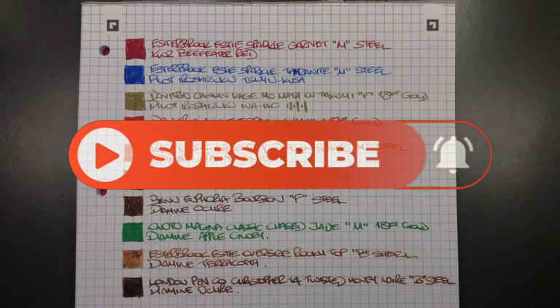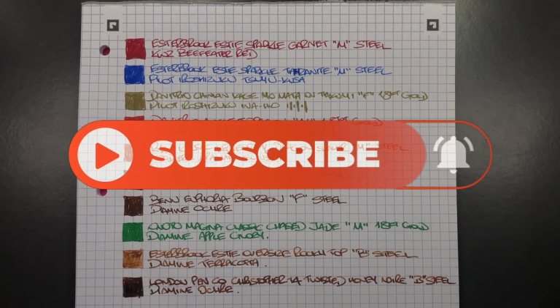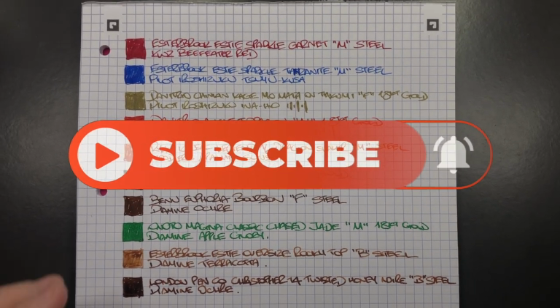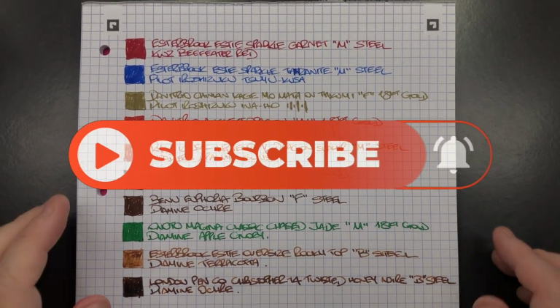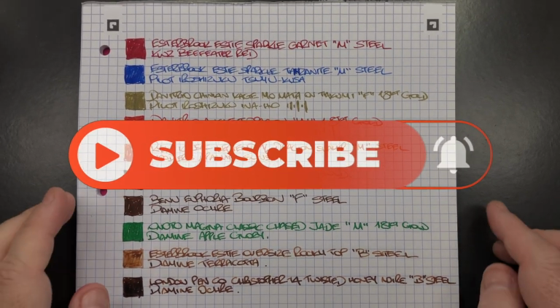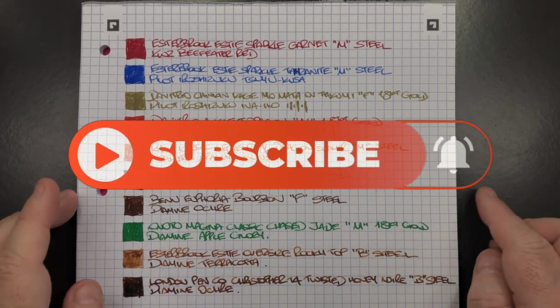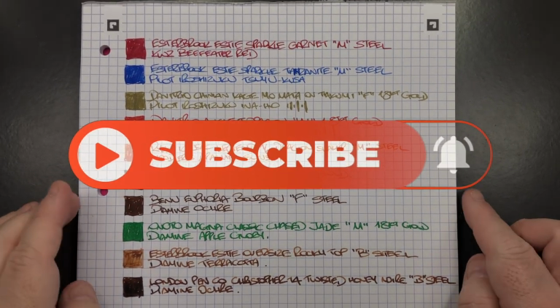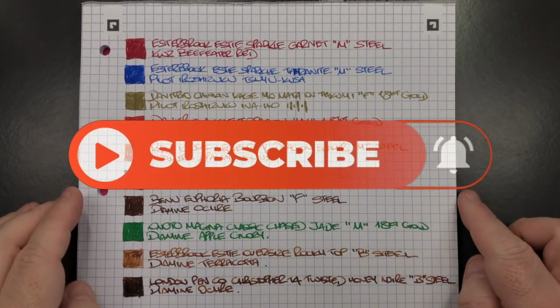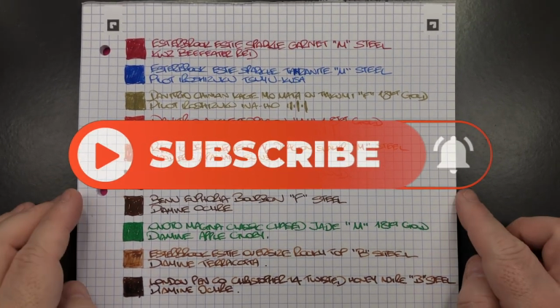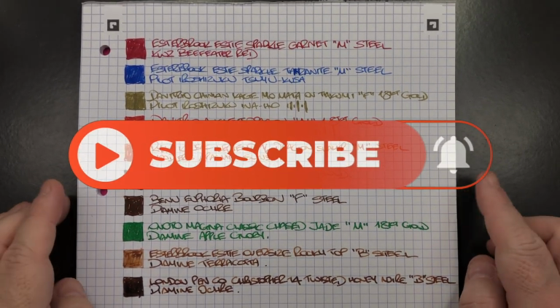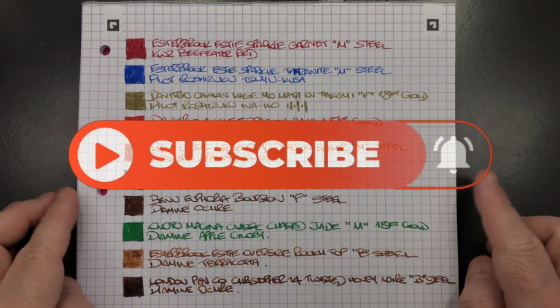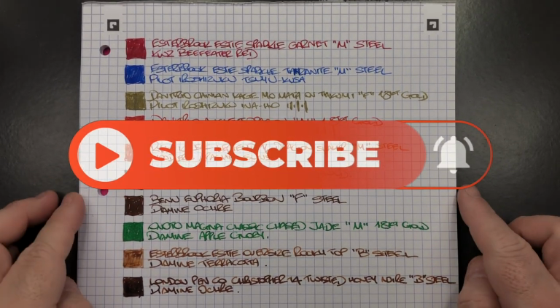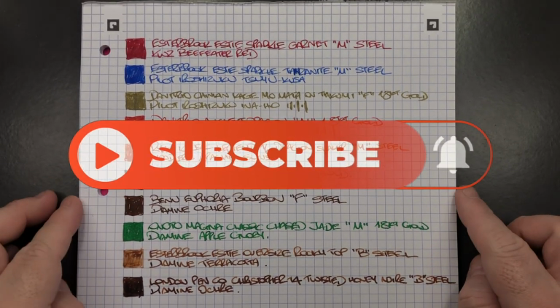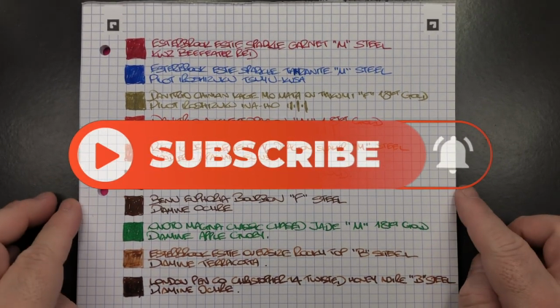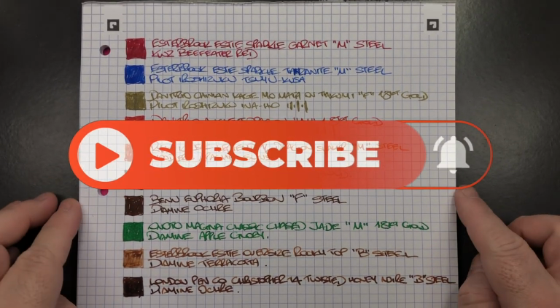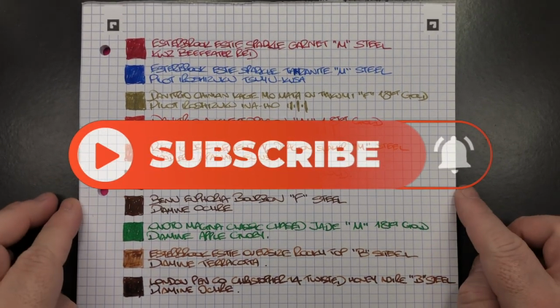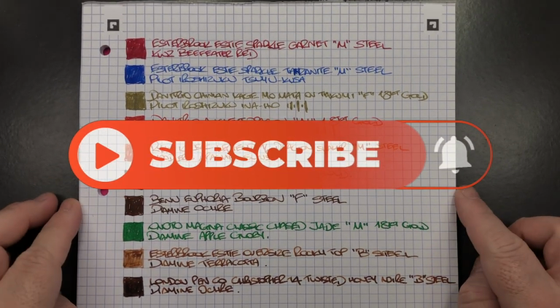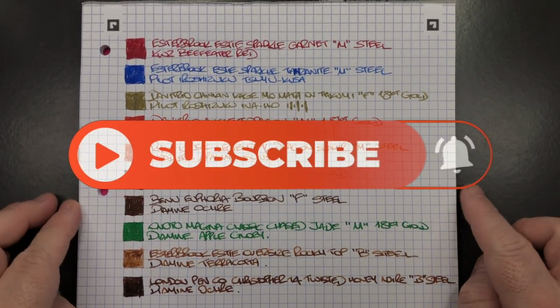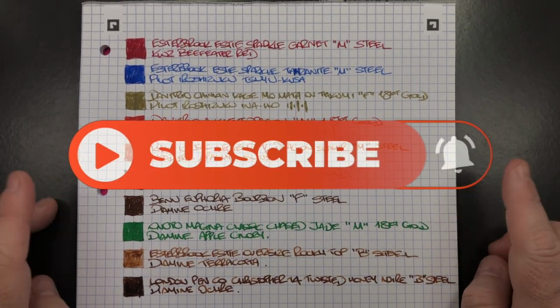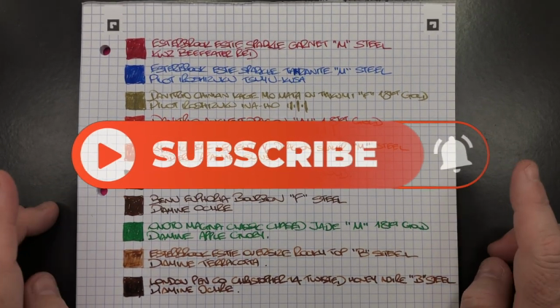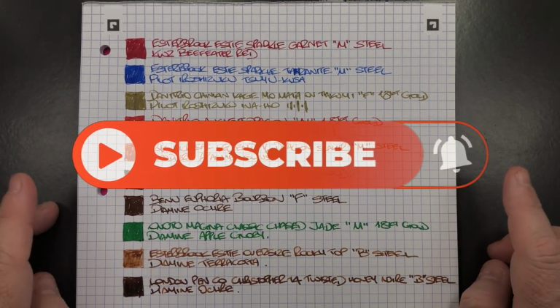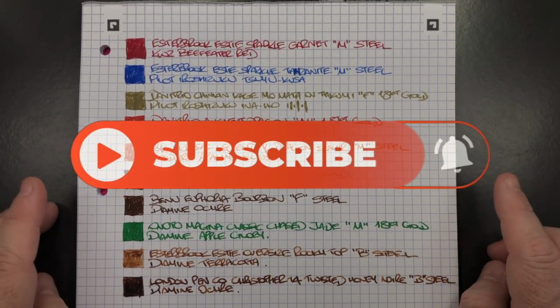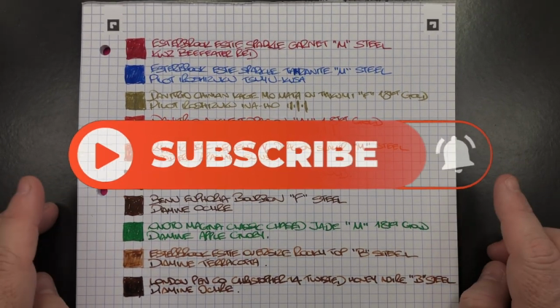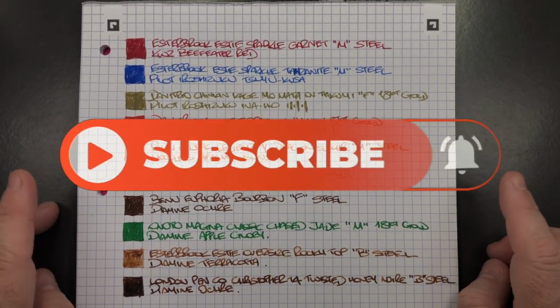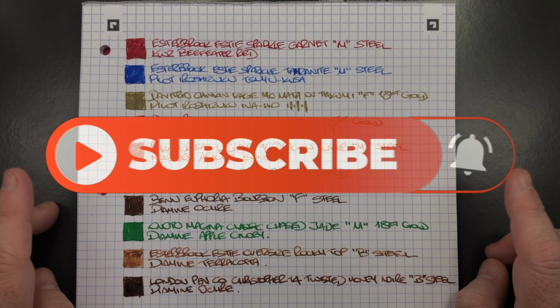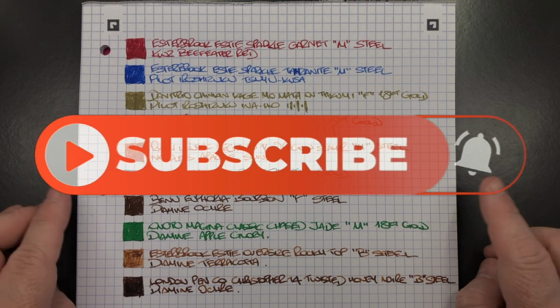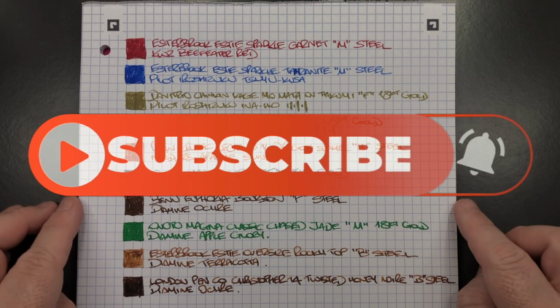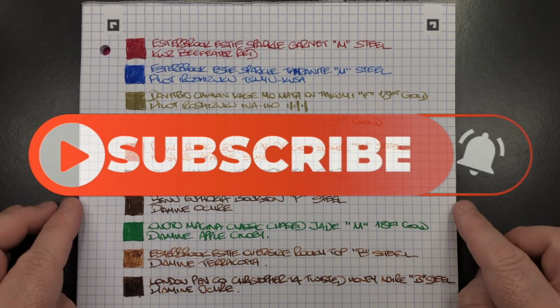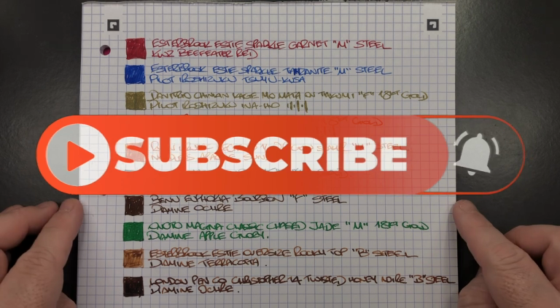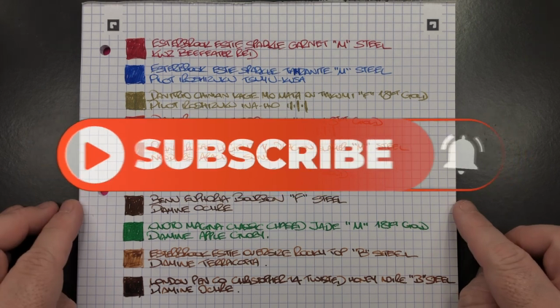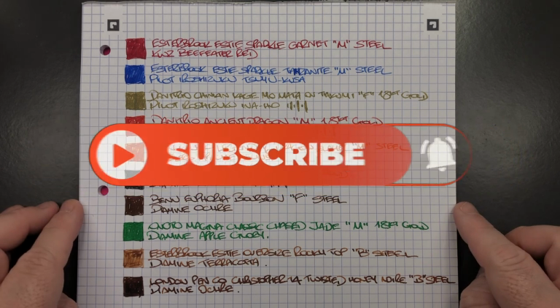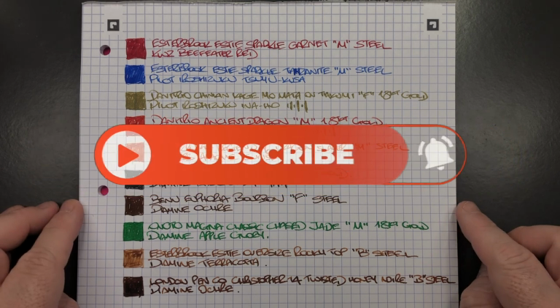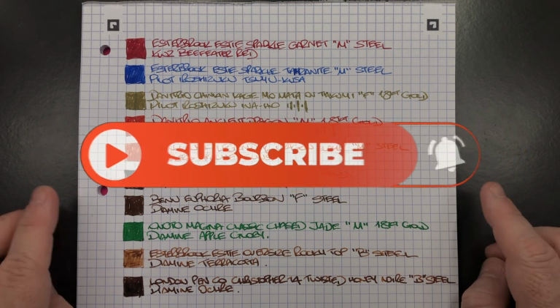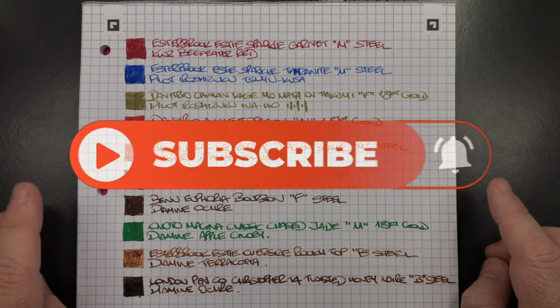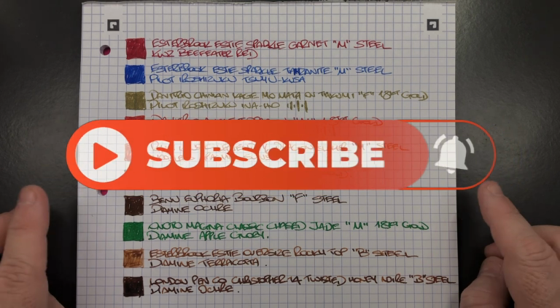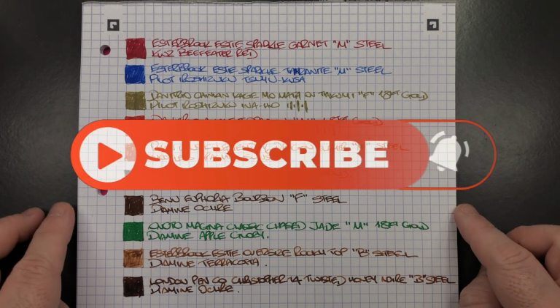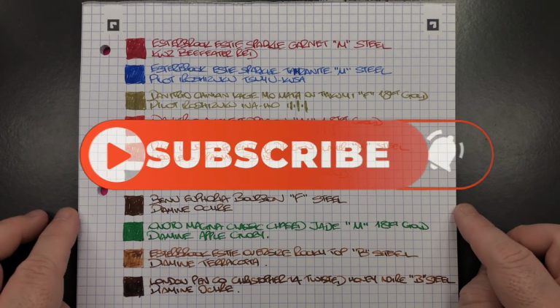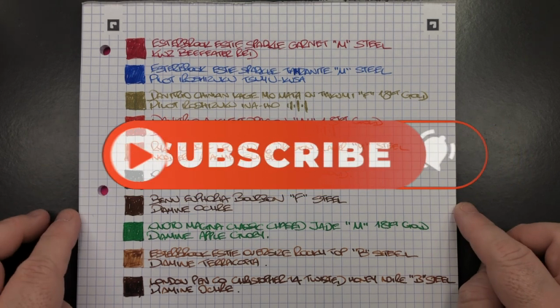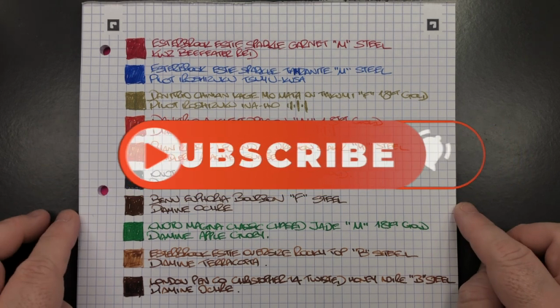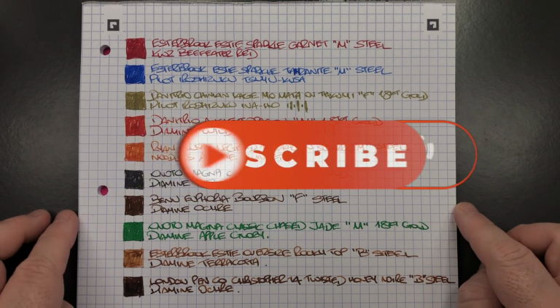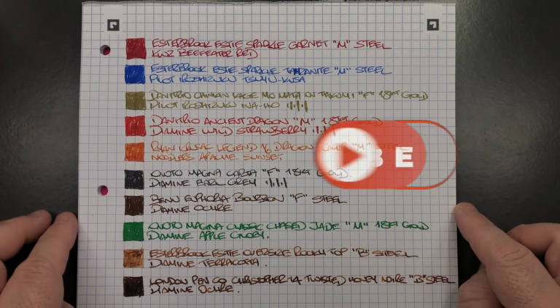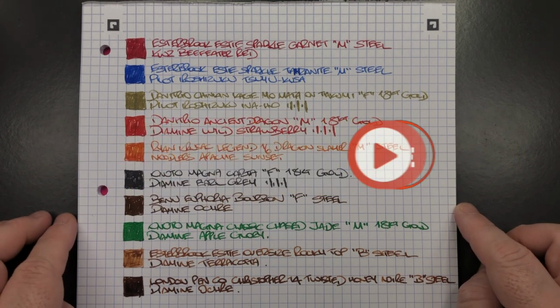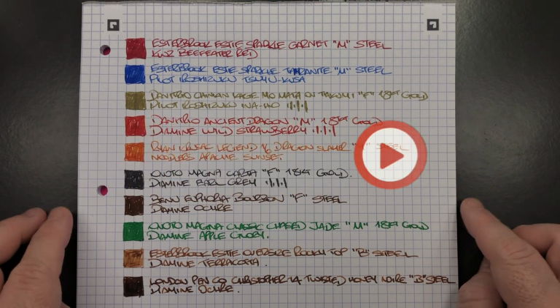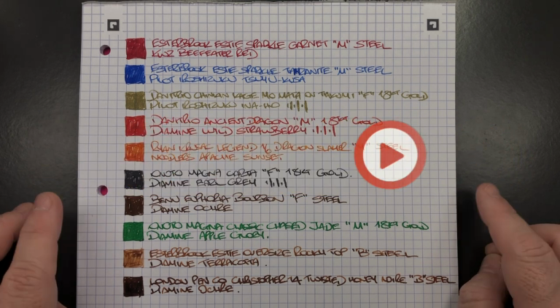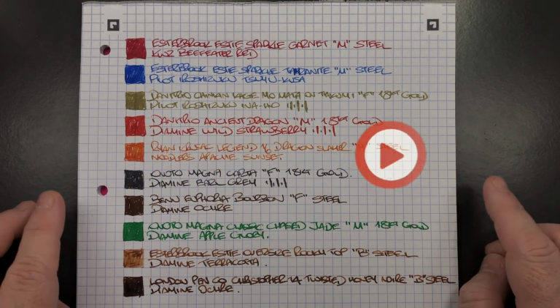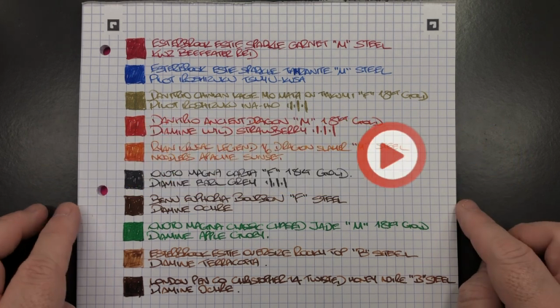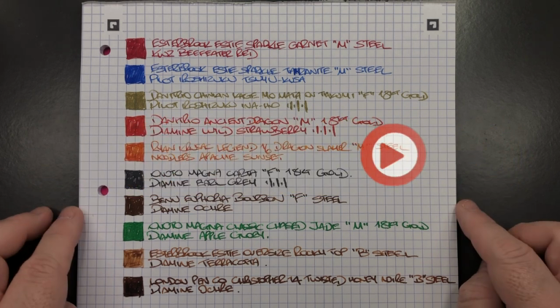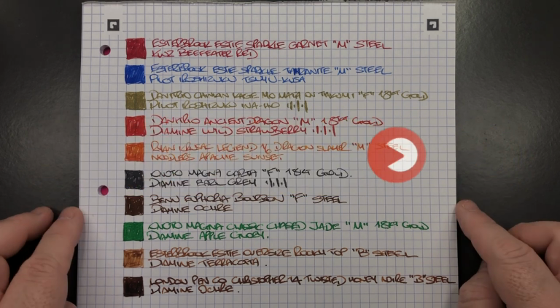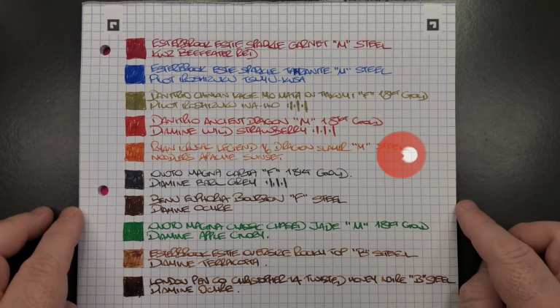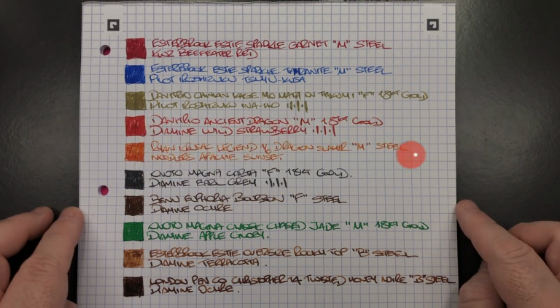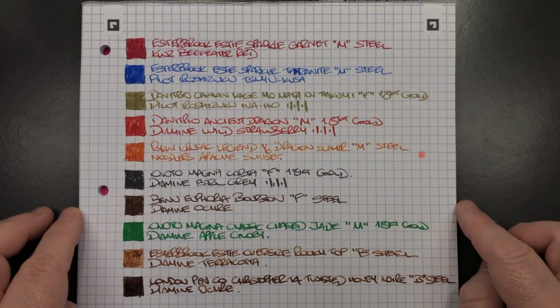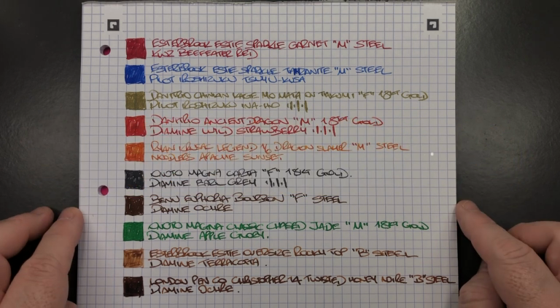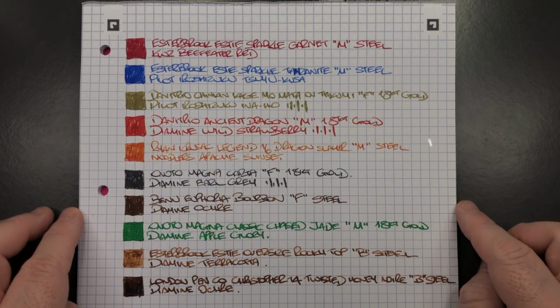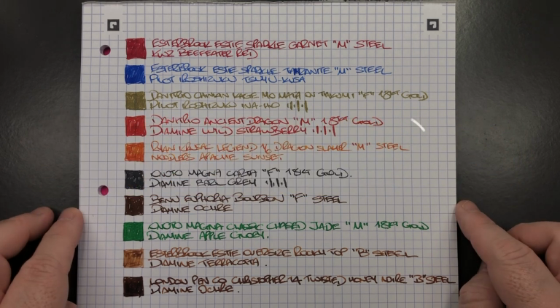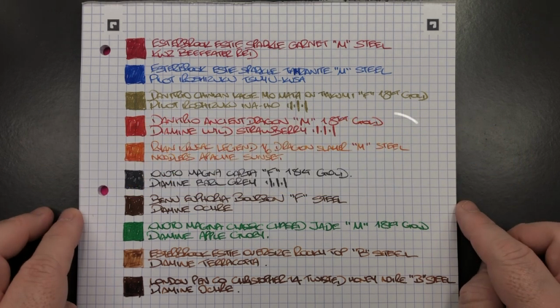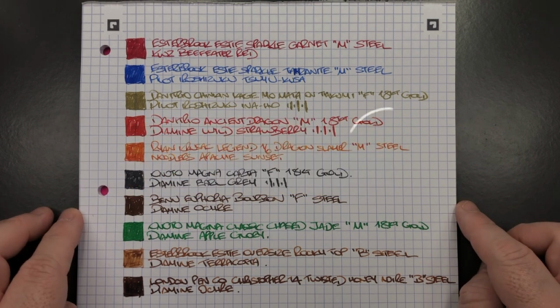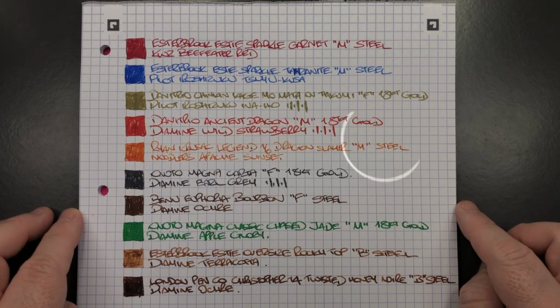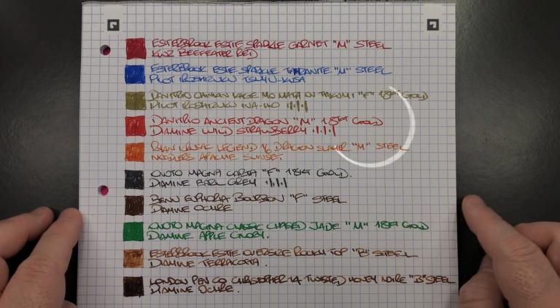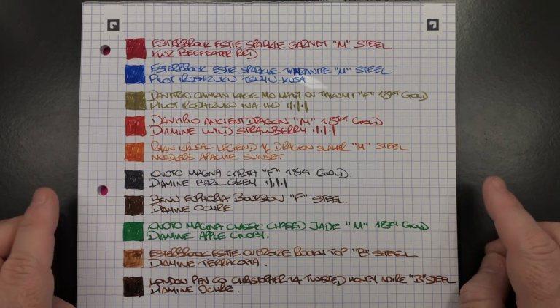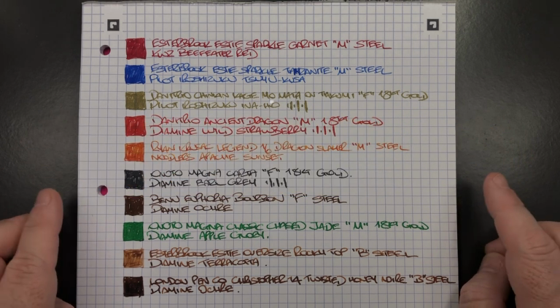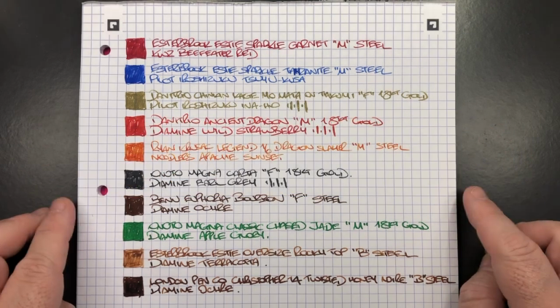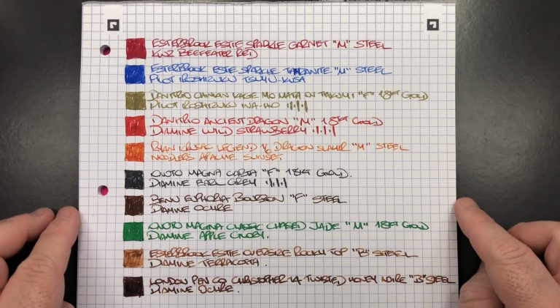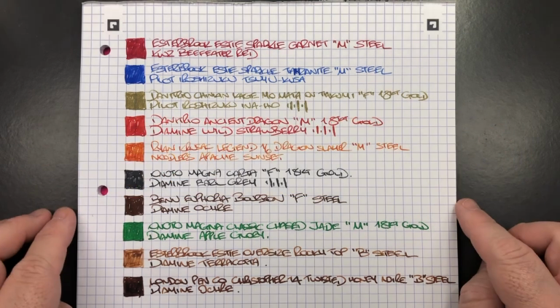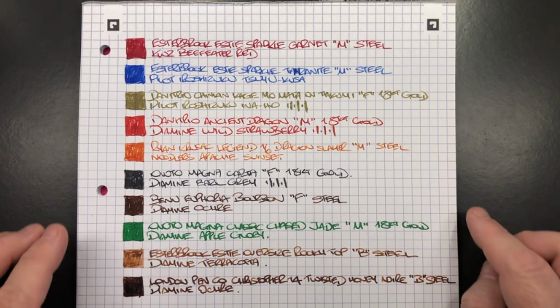So there you have it — that's my currently inked pens for this week. Thanks for watching. Please like, comment, subscribe, and I'll see you on the next pen video. Bye bye.